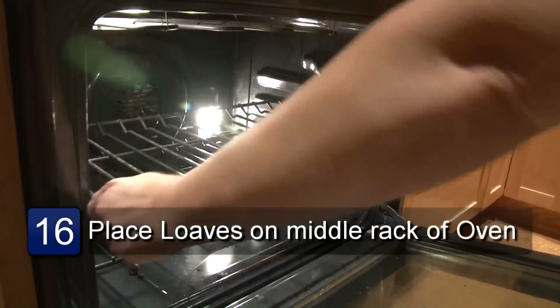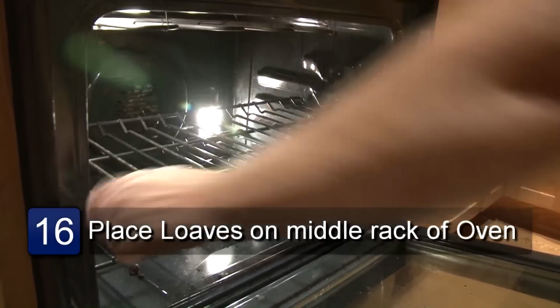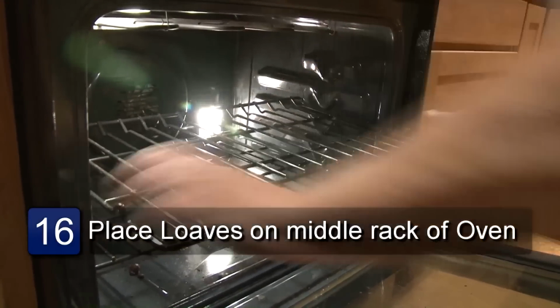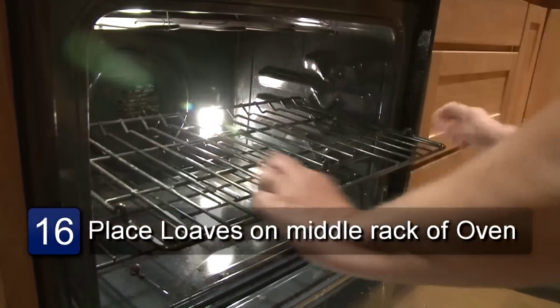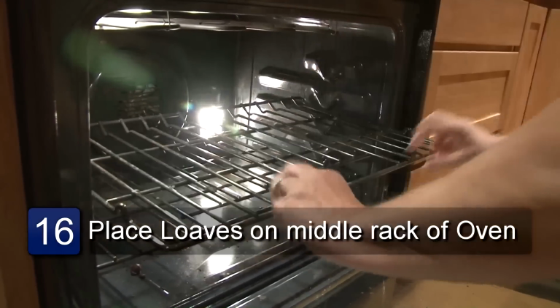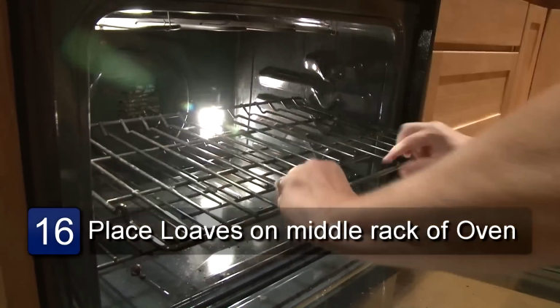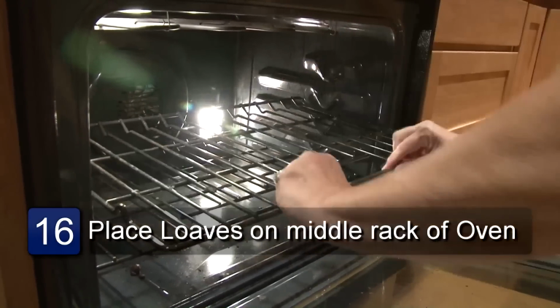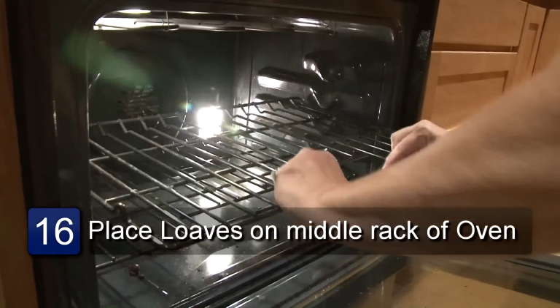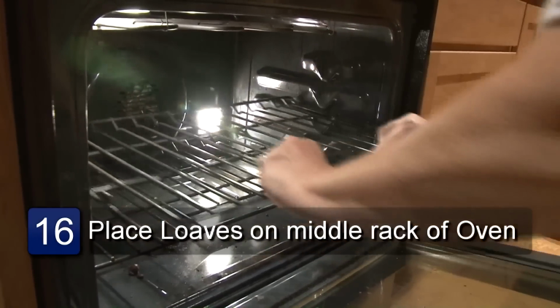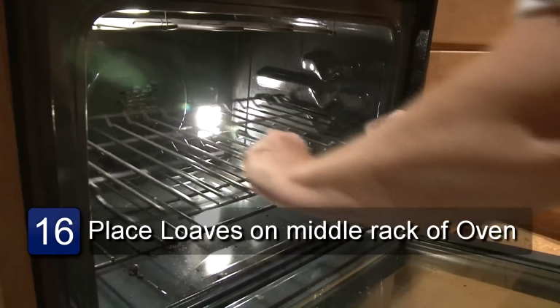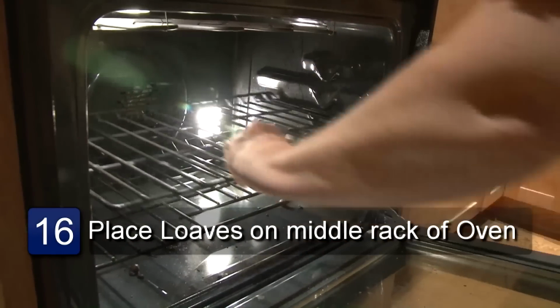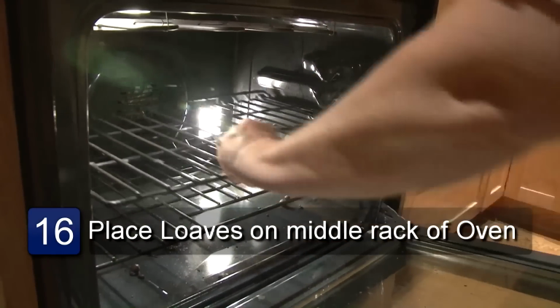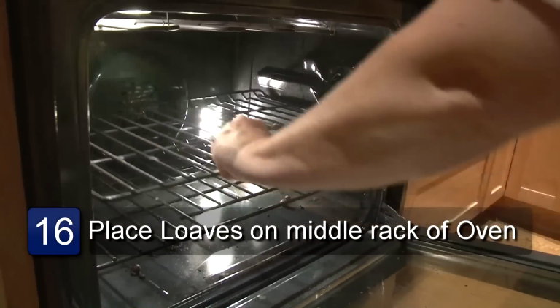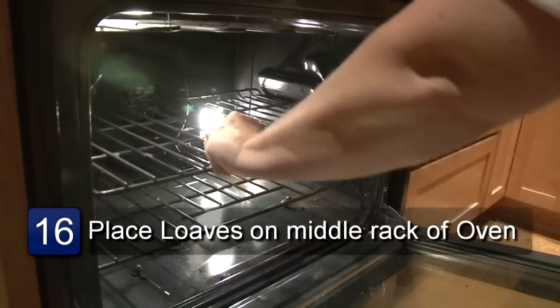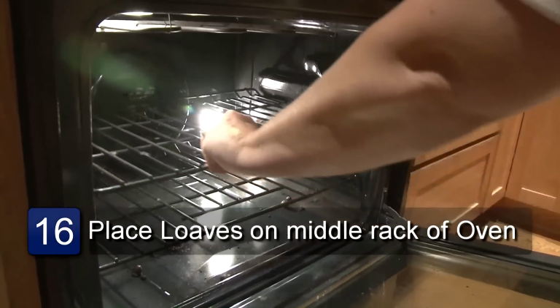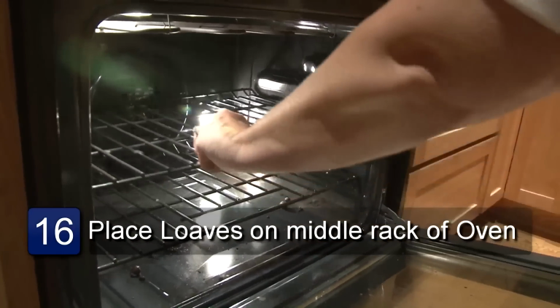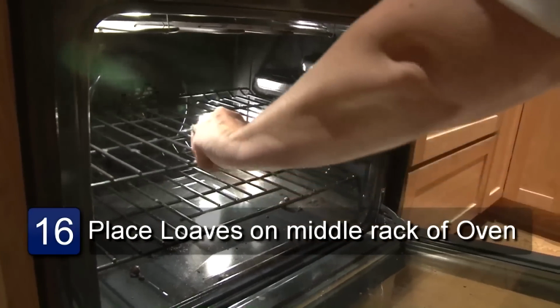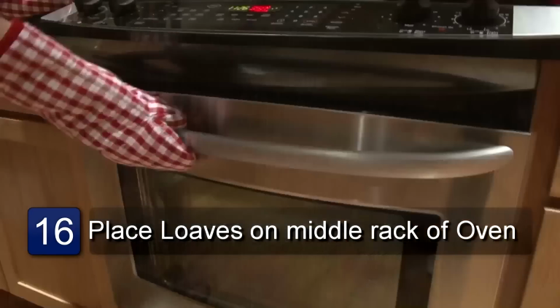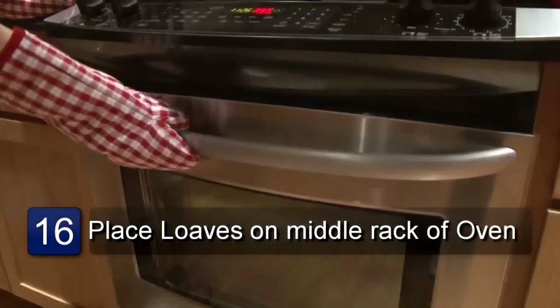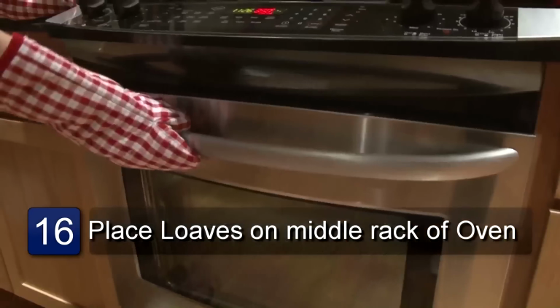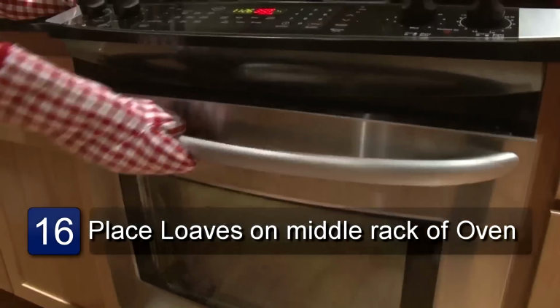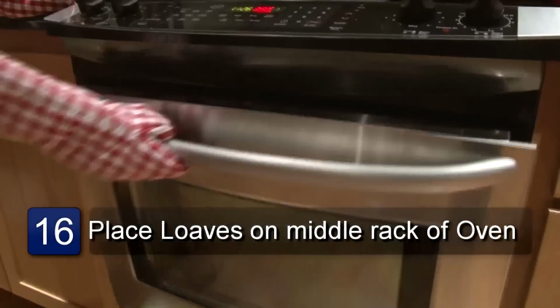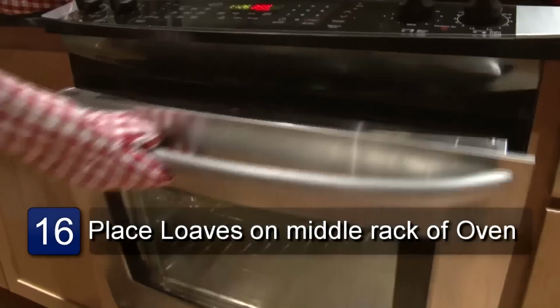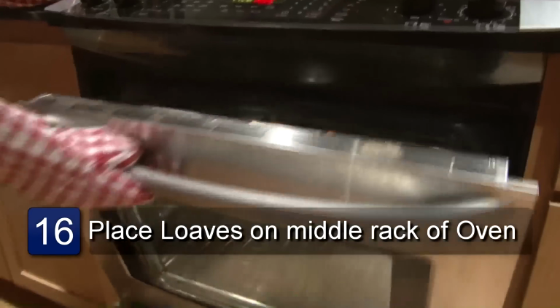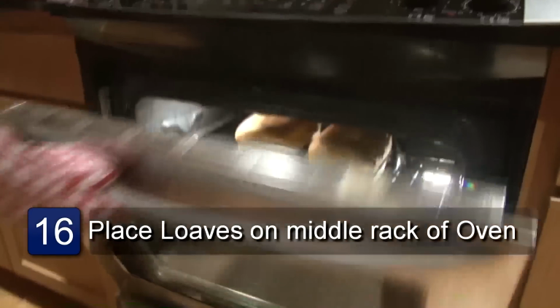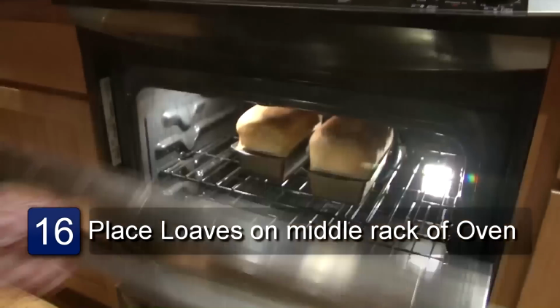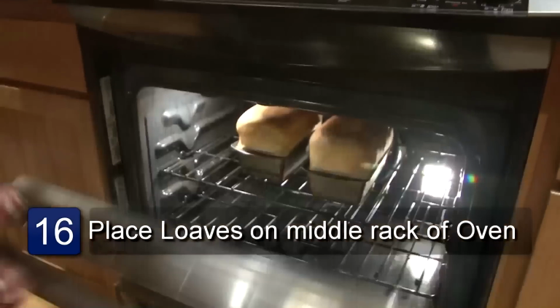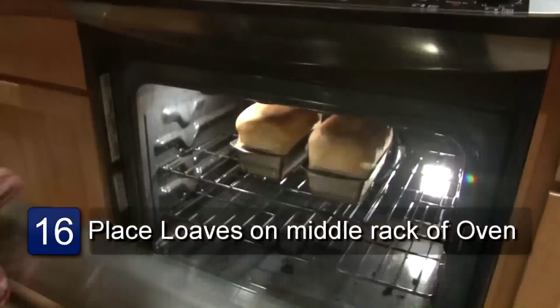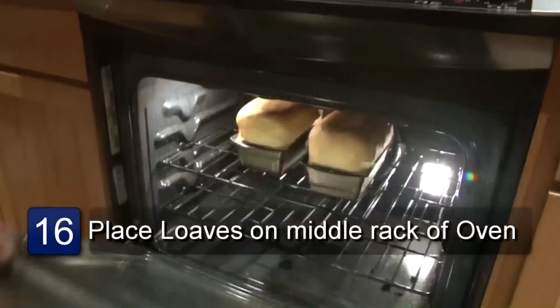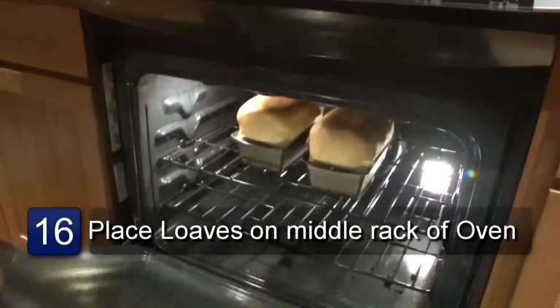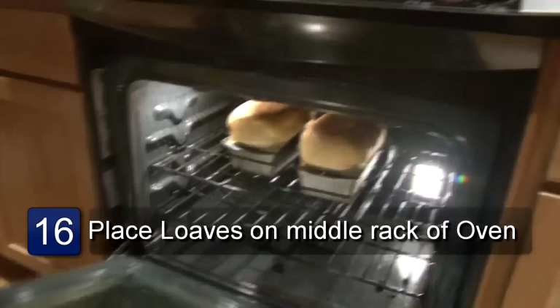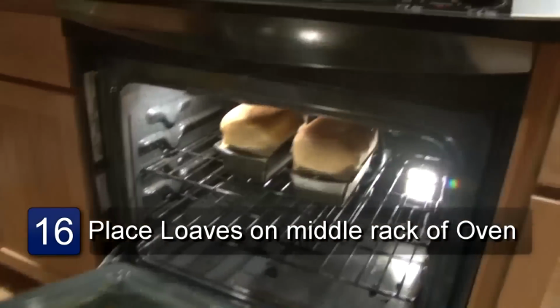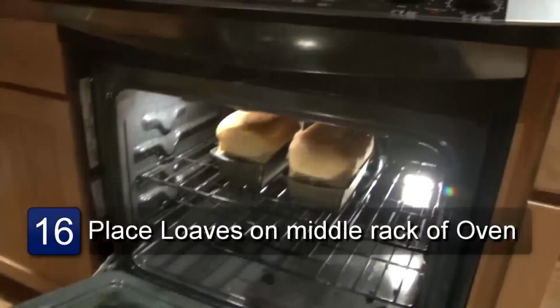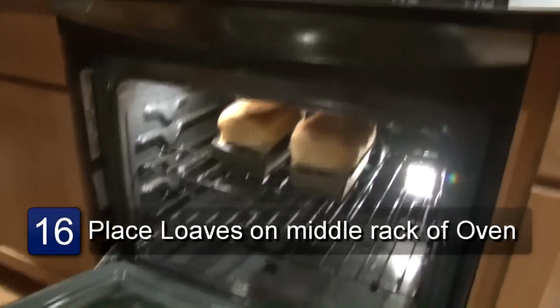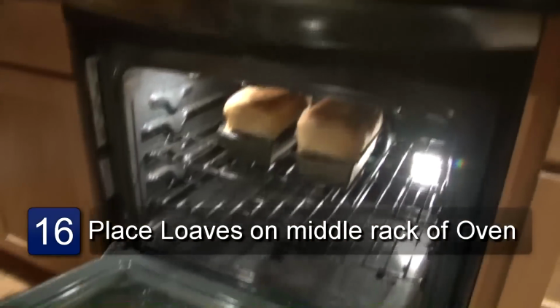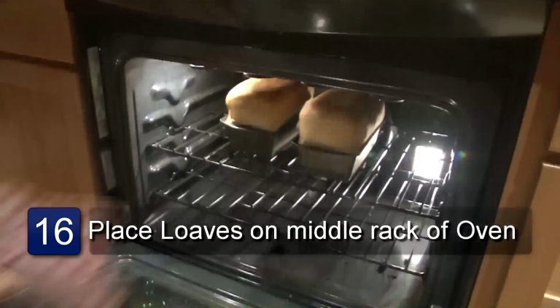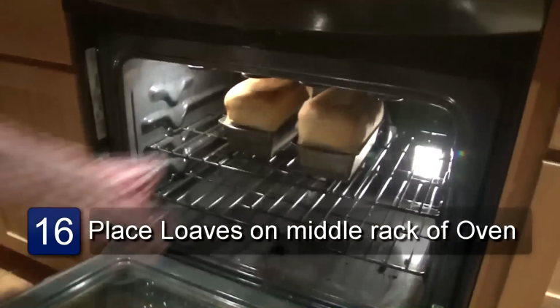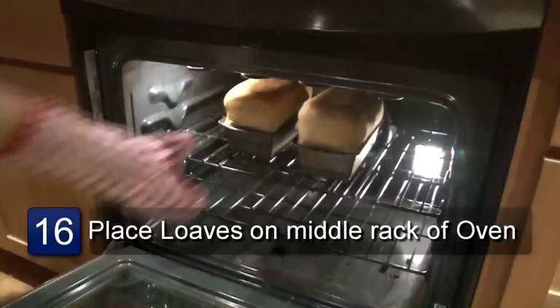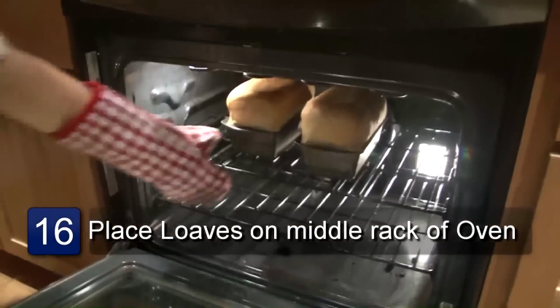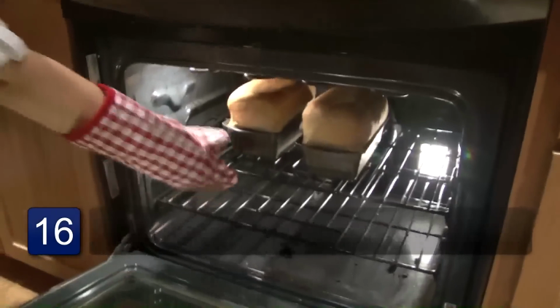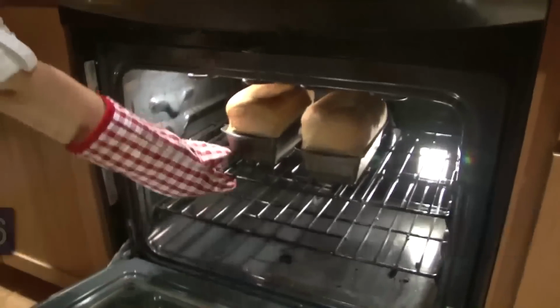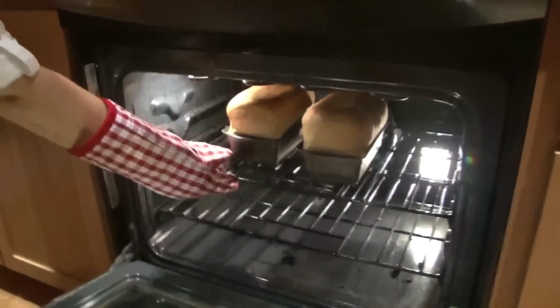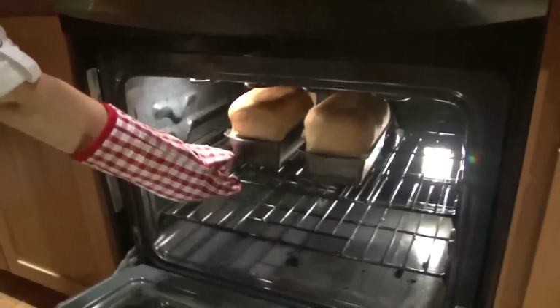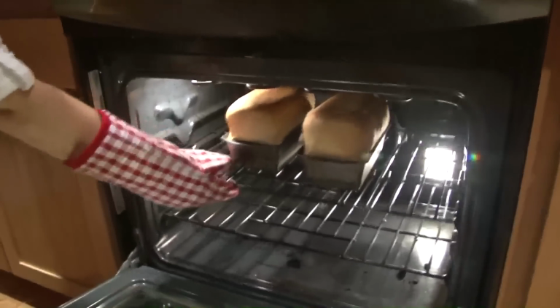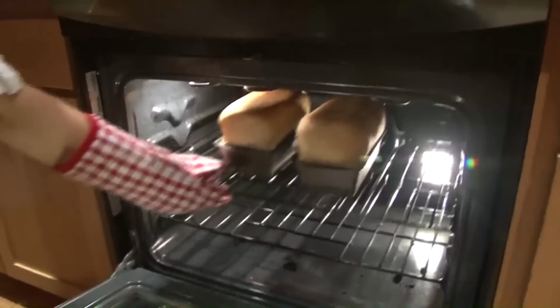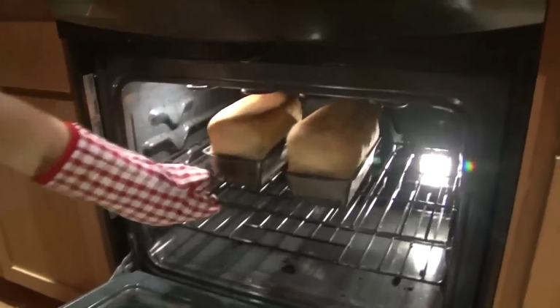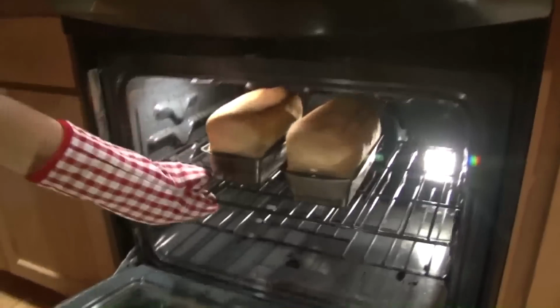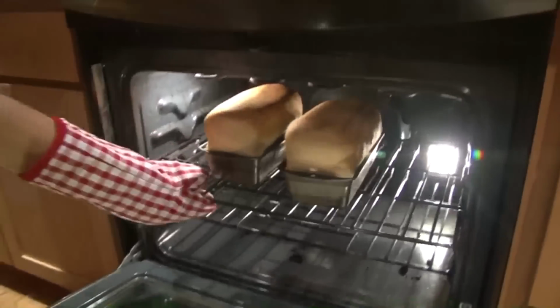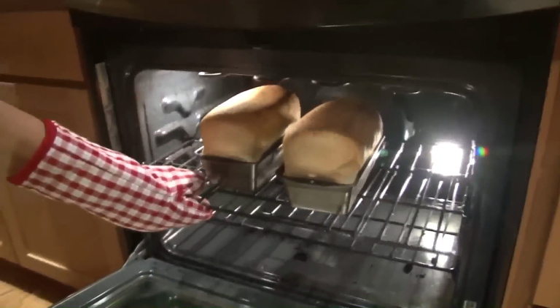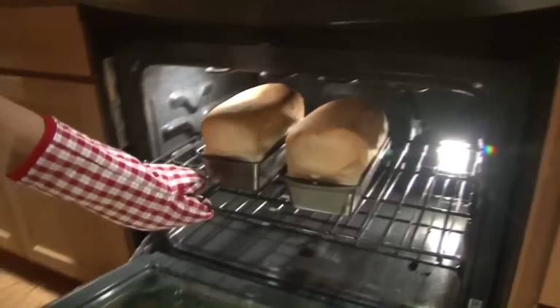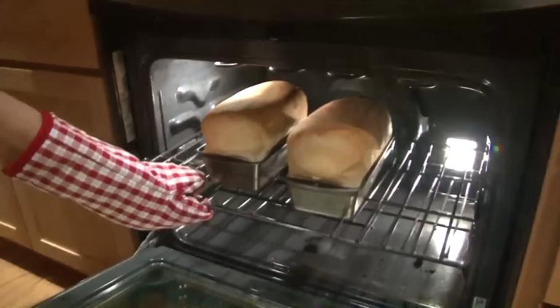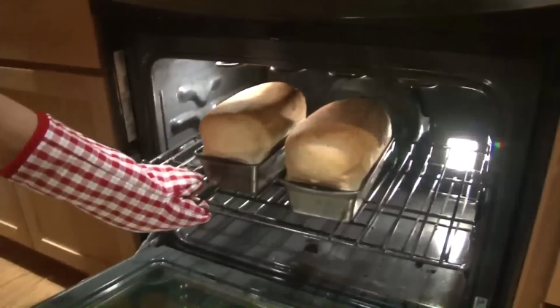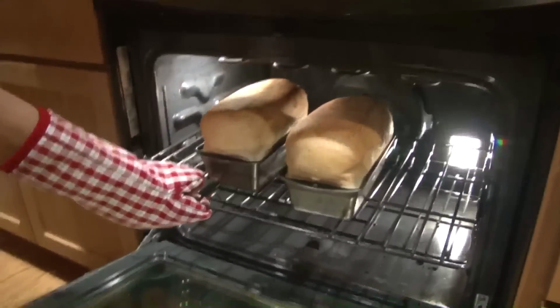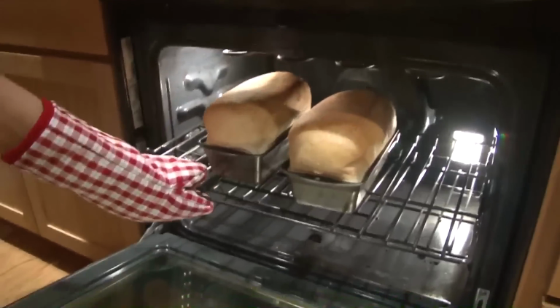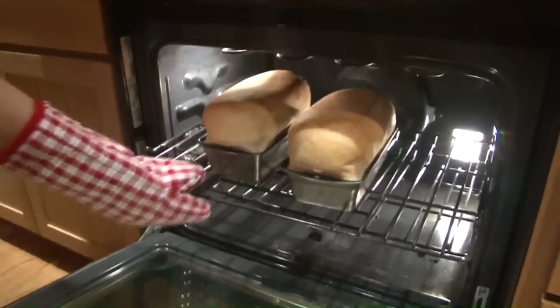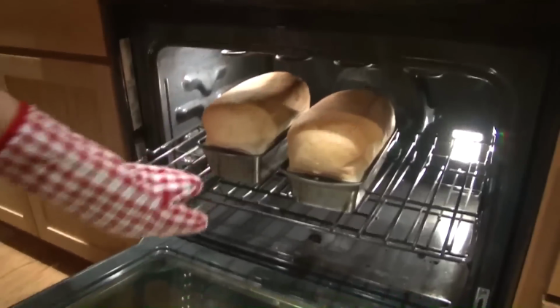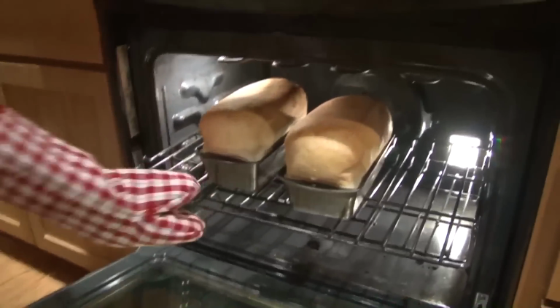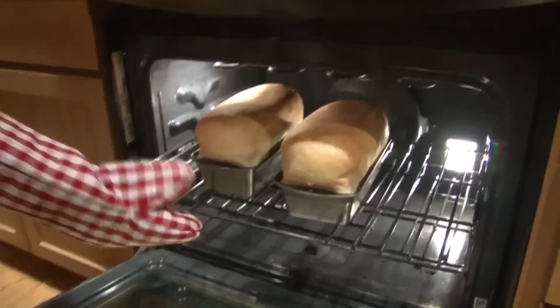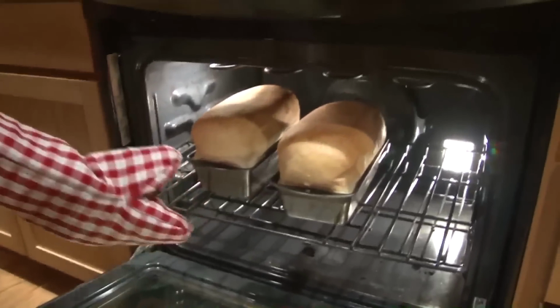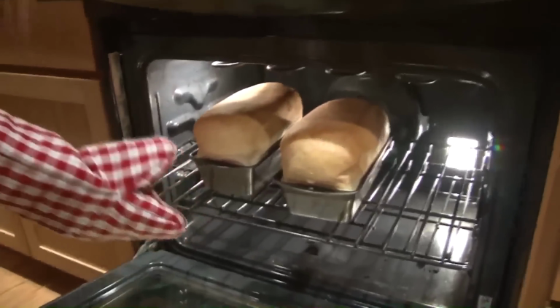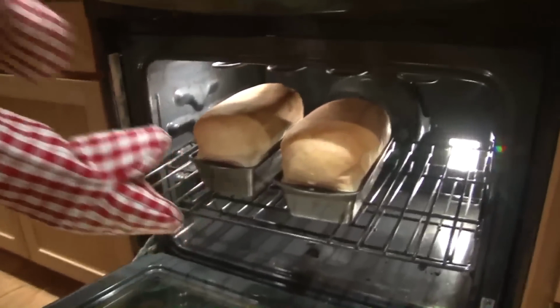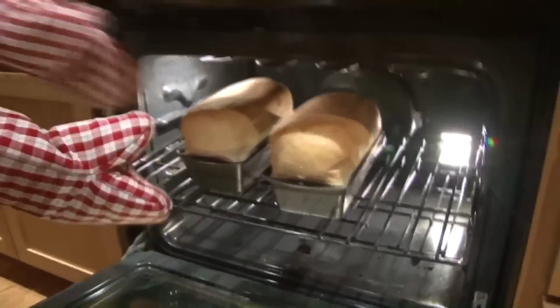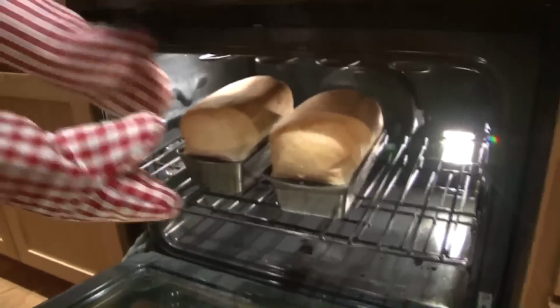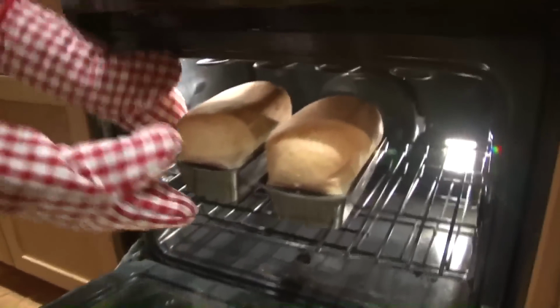Make sure the pans are in the middle rack and bake them for approximately 30 minutes or until golden brown on top.